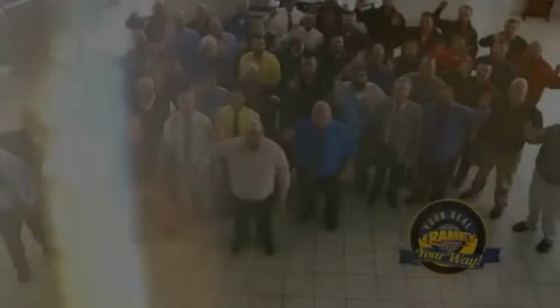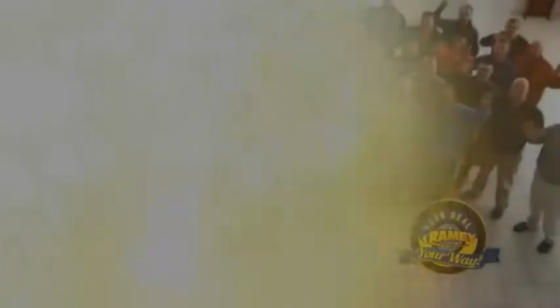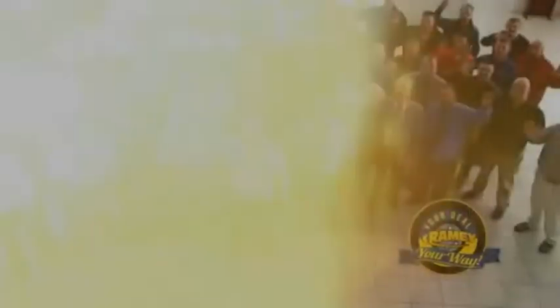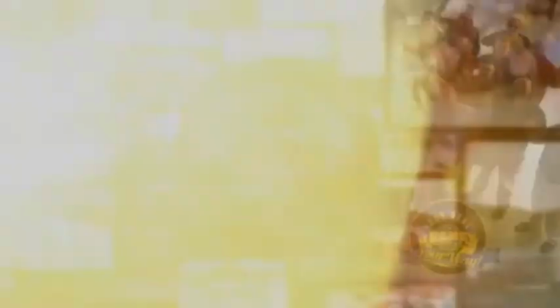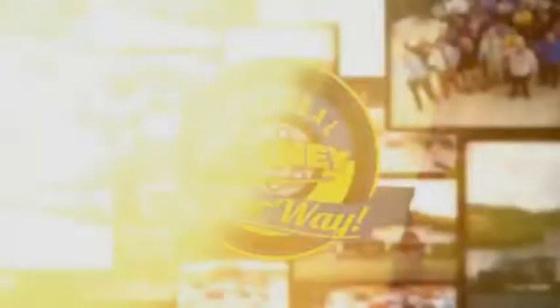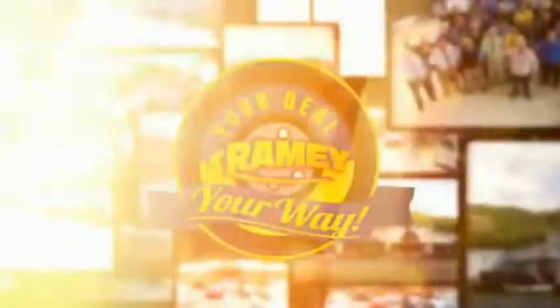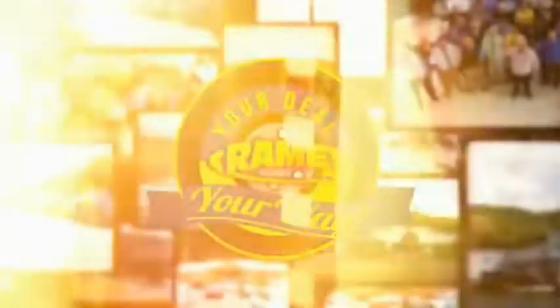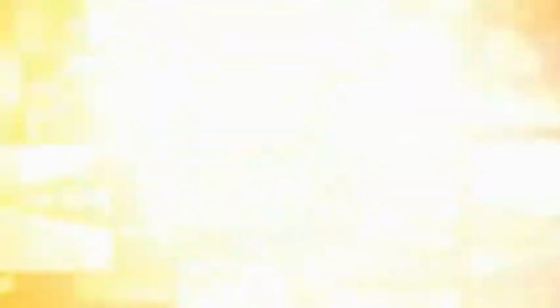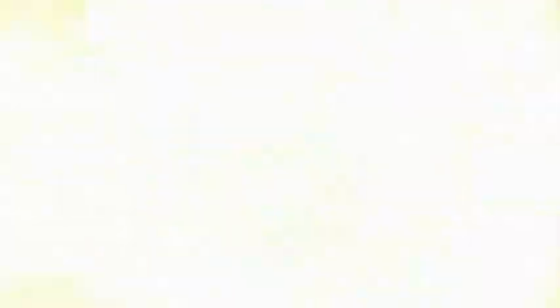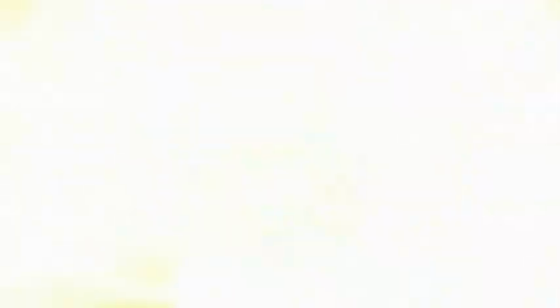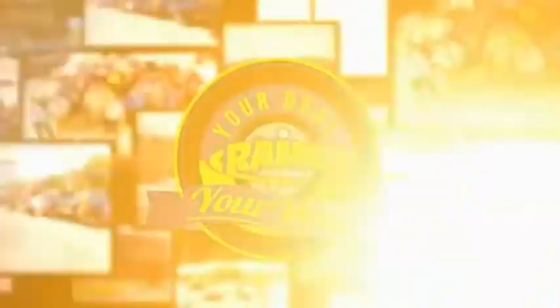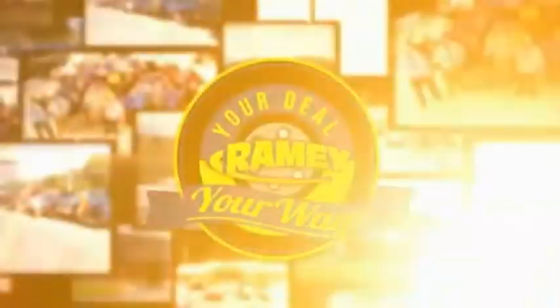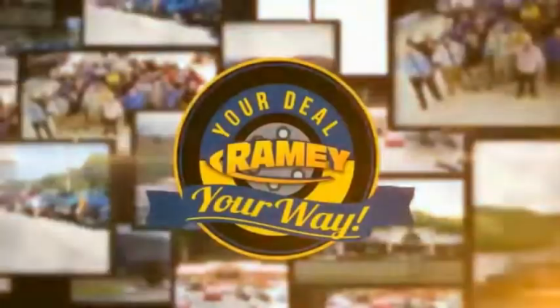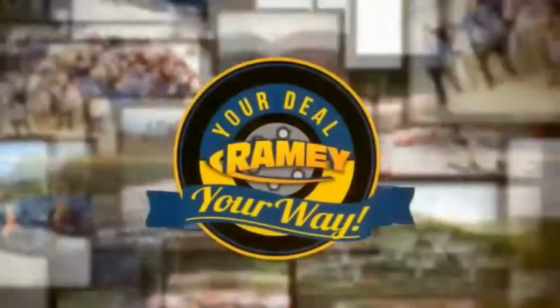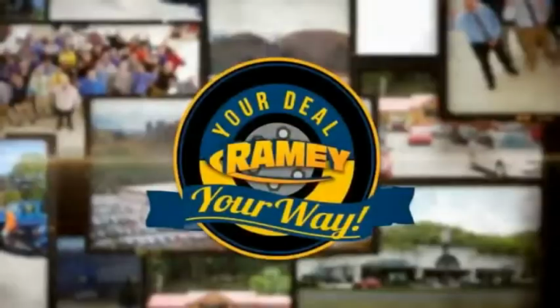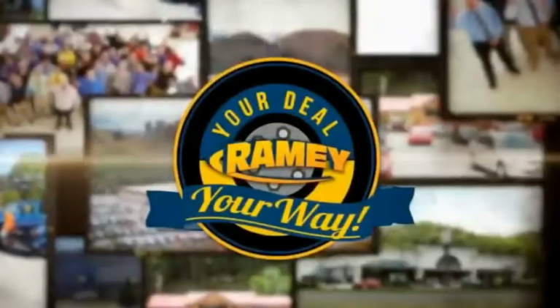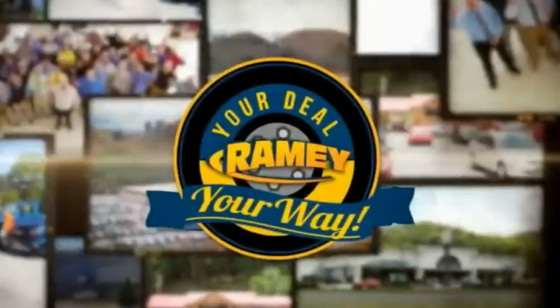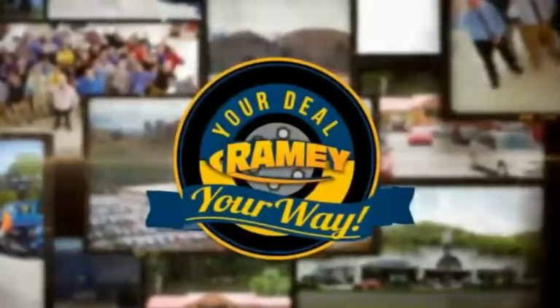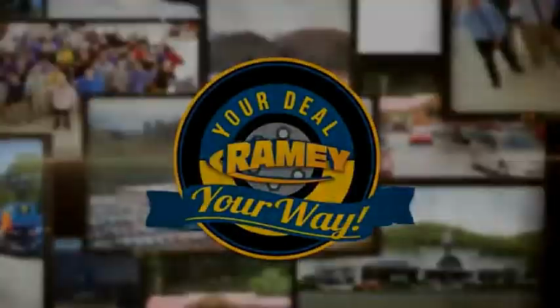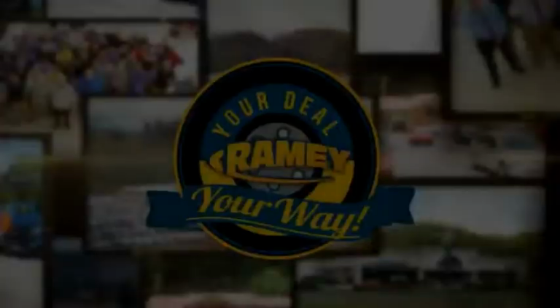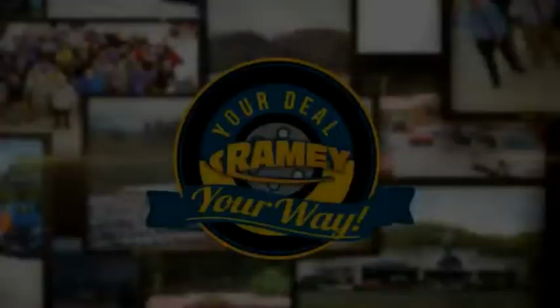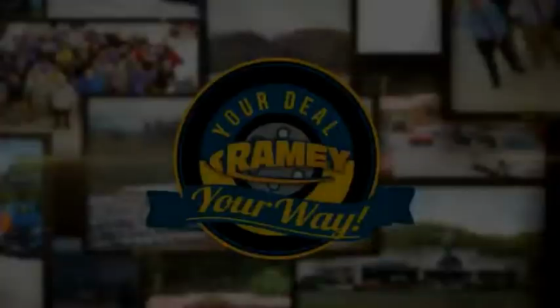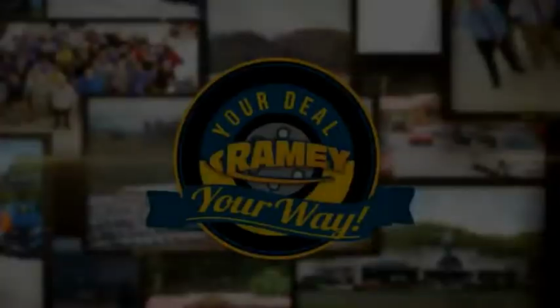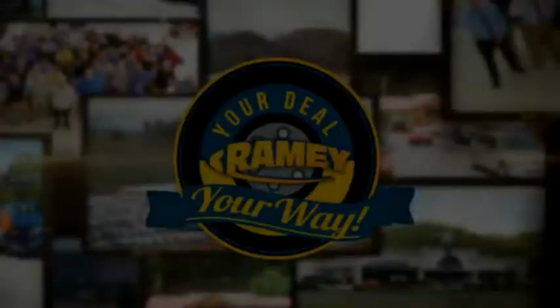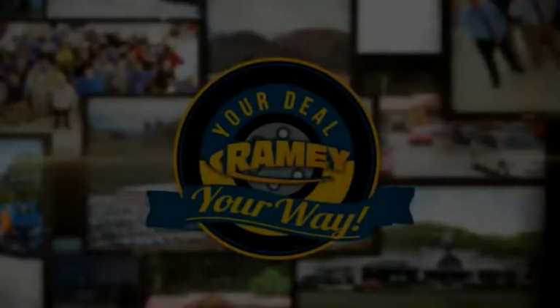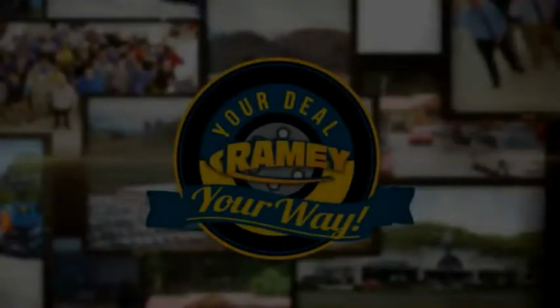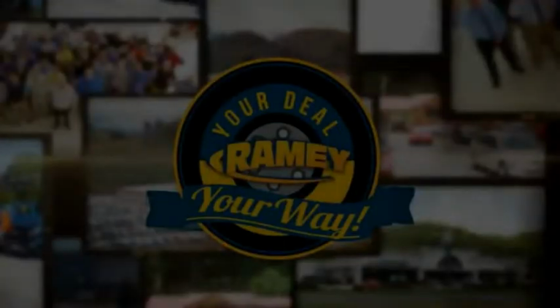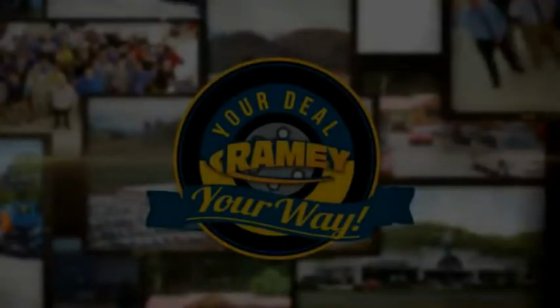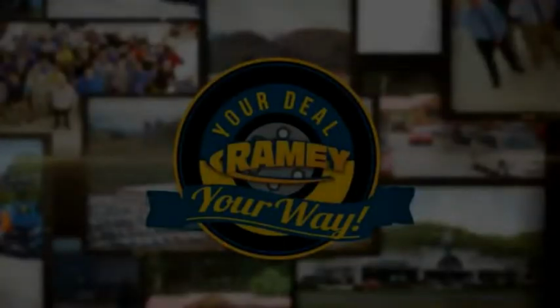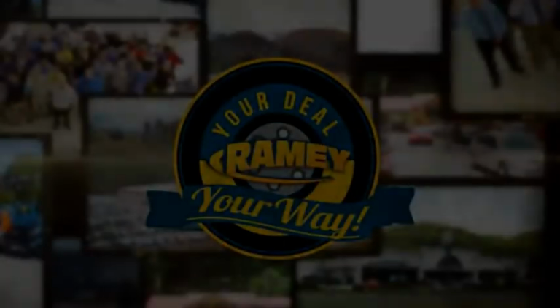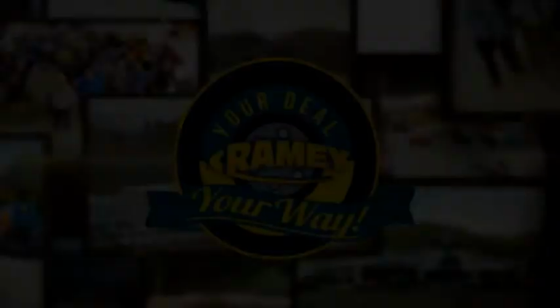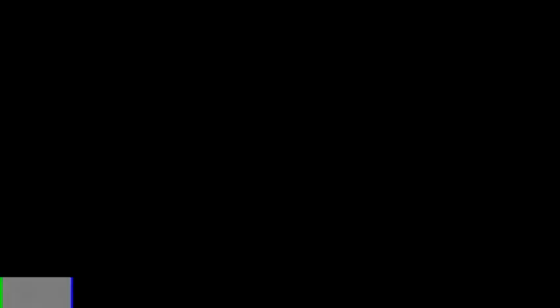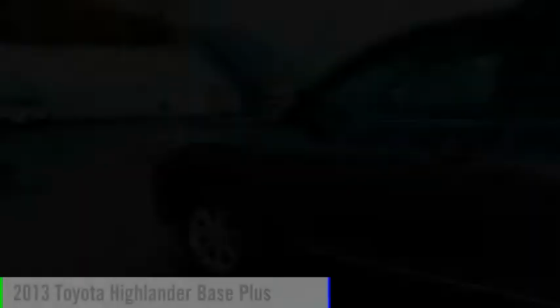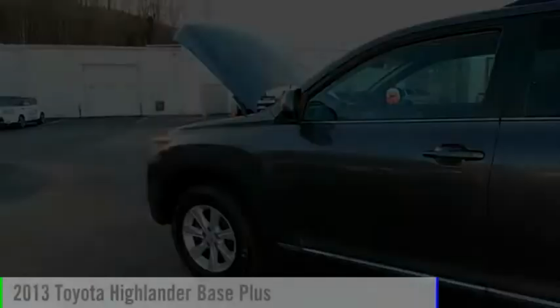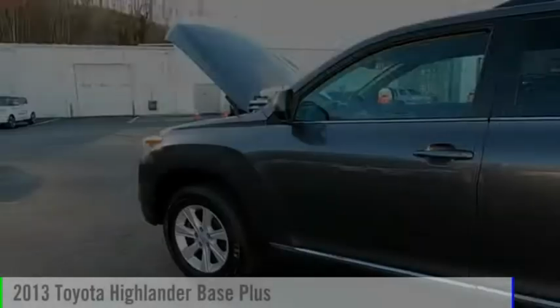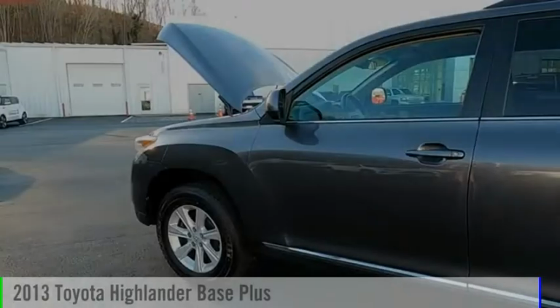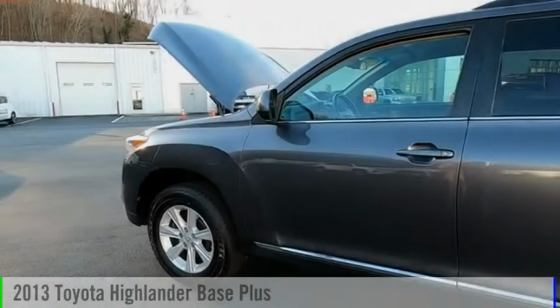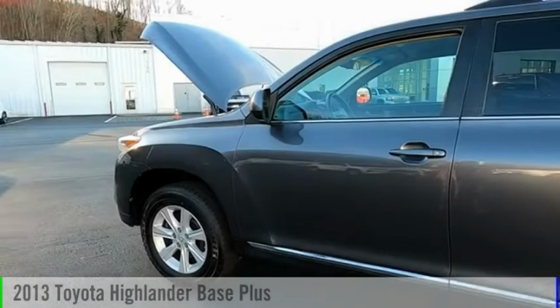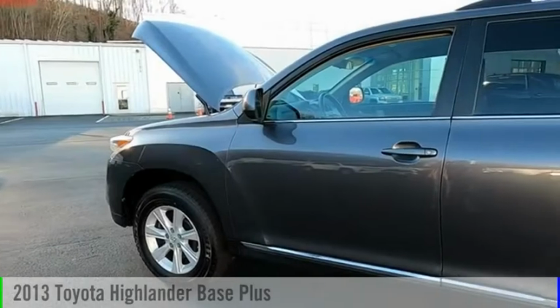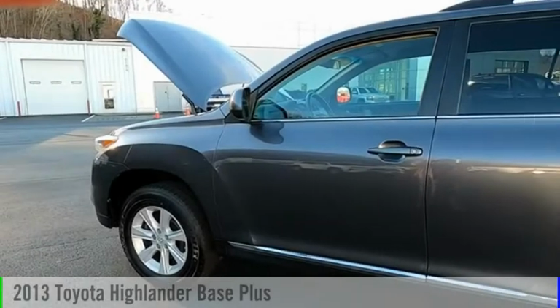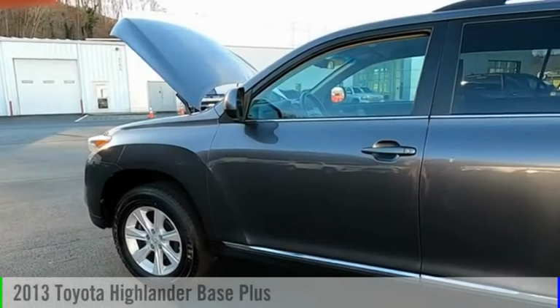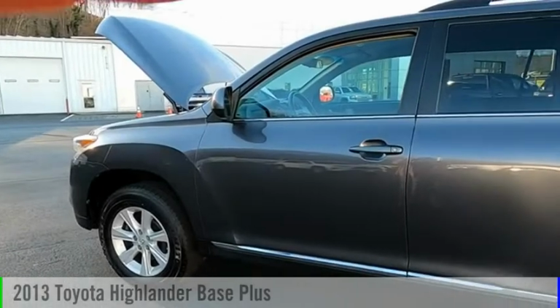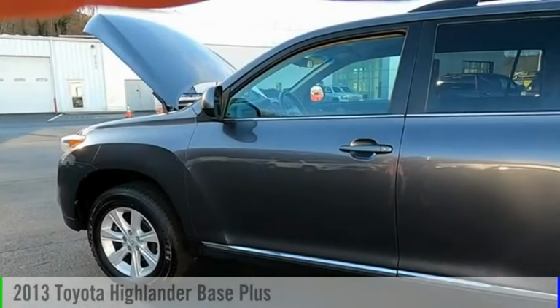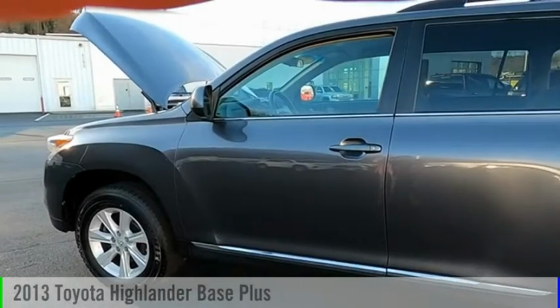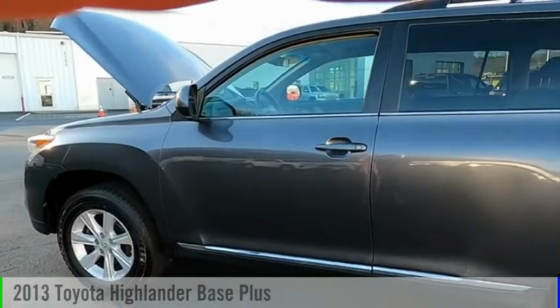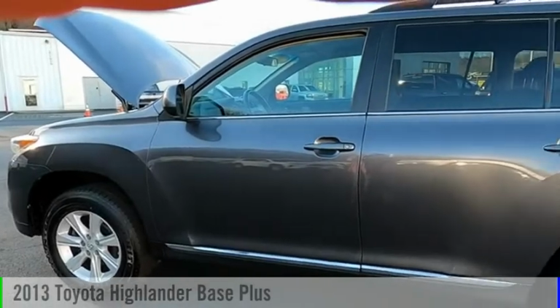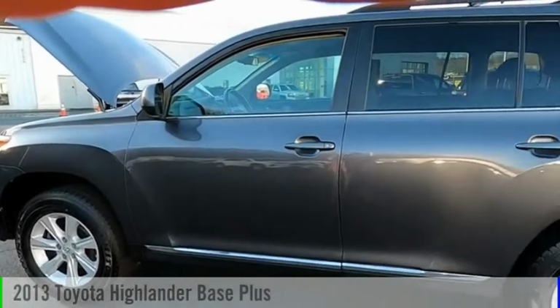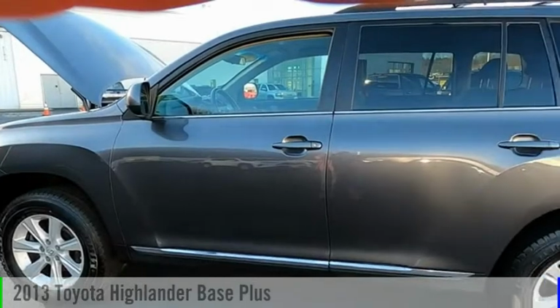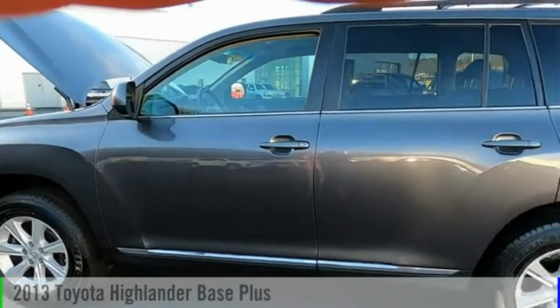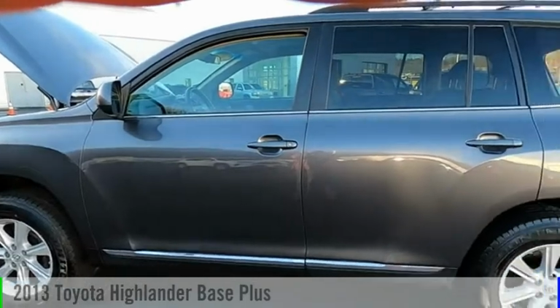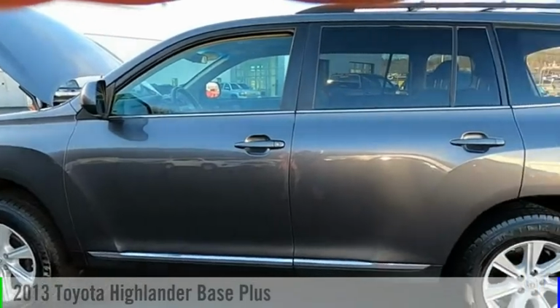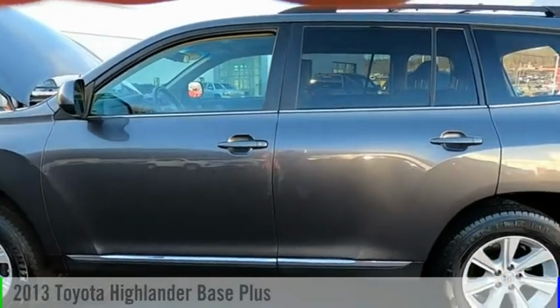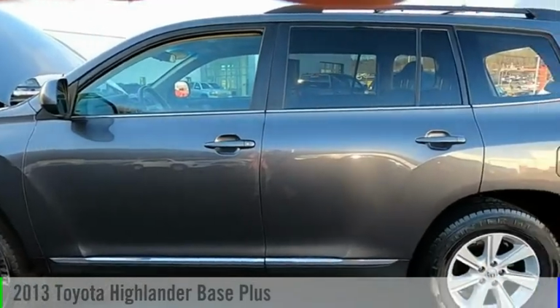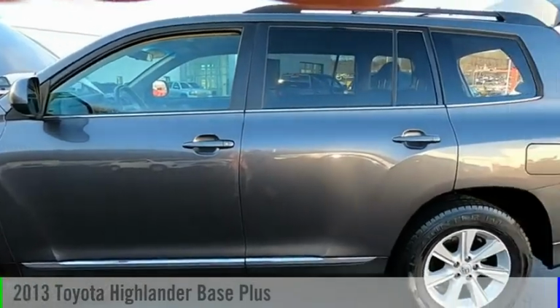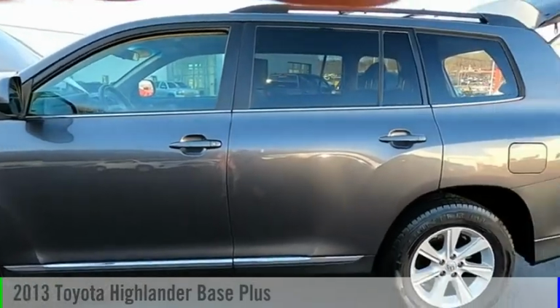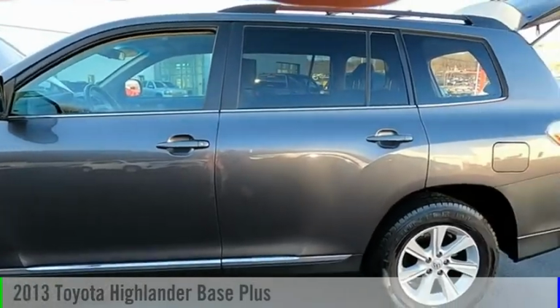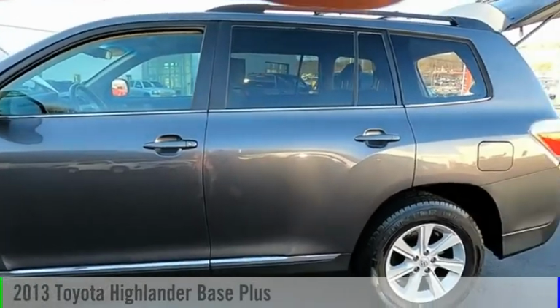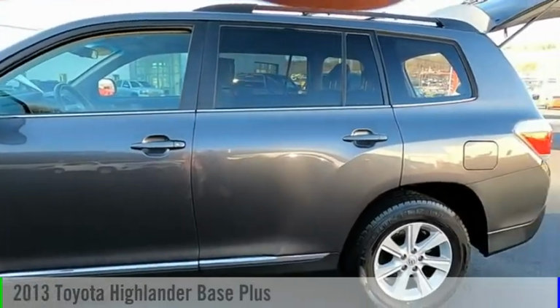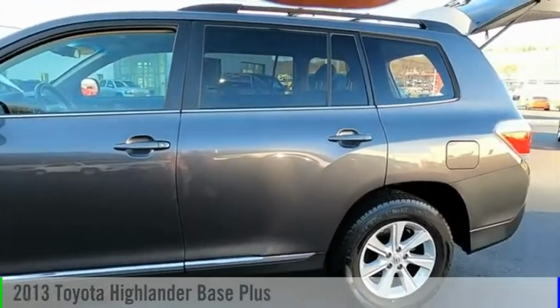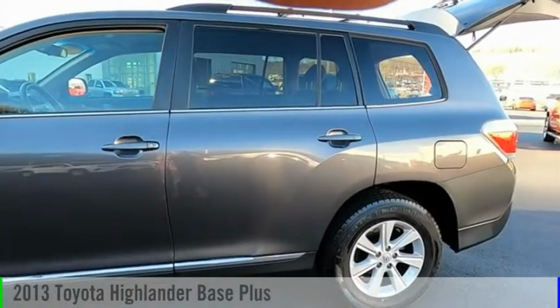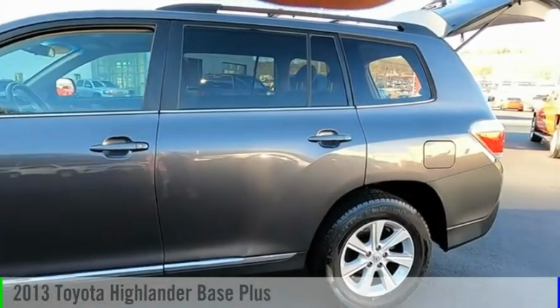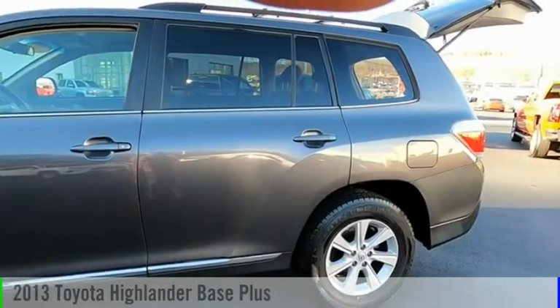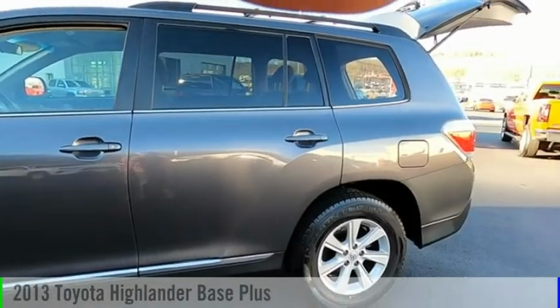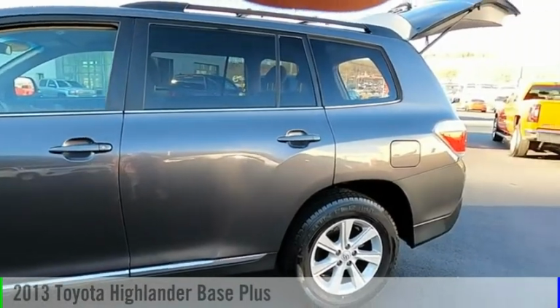Amy, it's your deal, your way. Come test drive the 2013 Highlander.